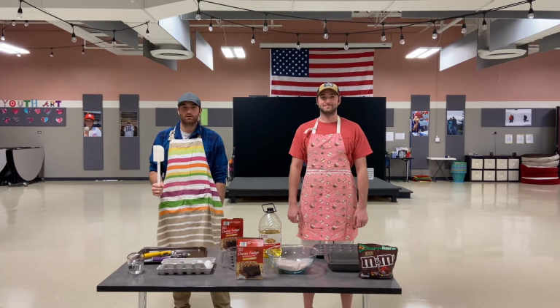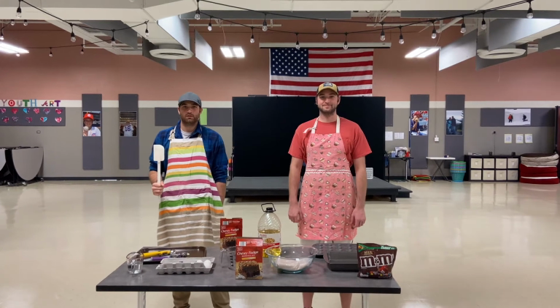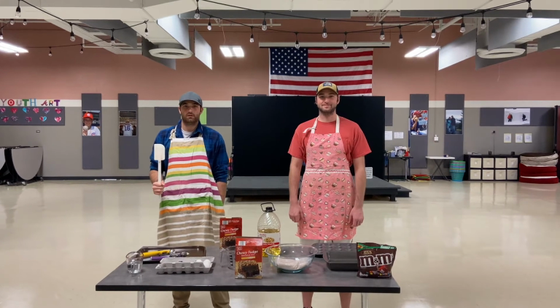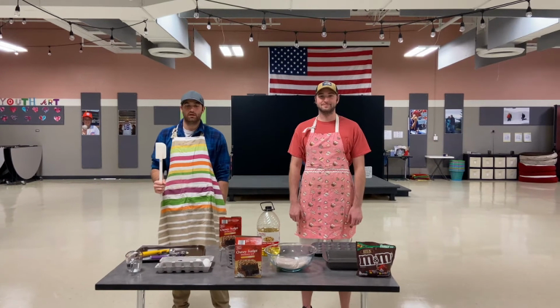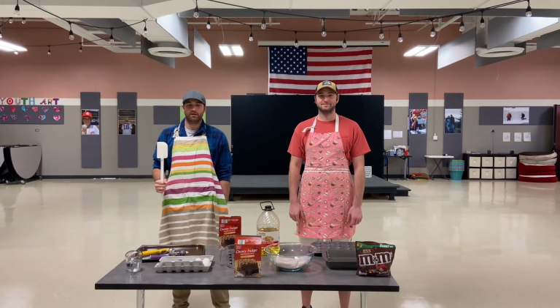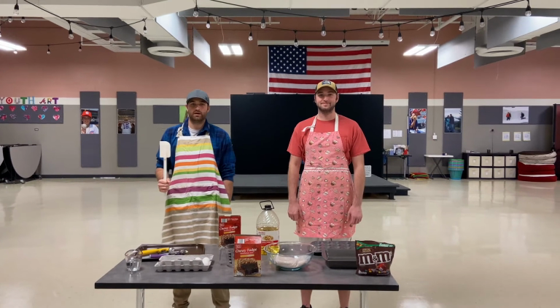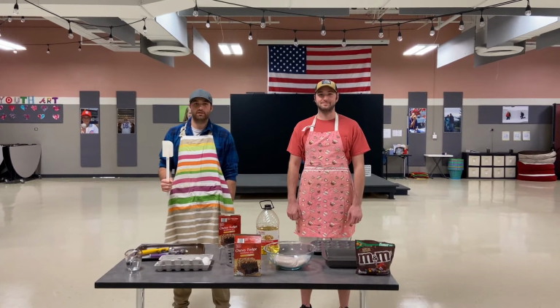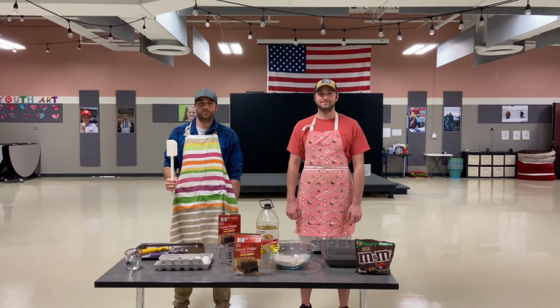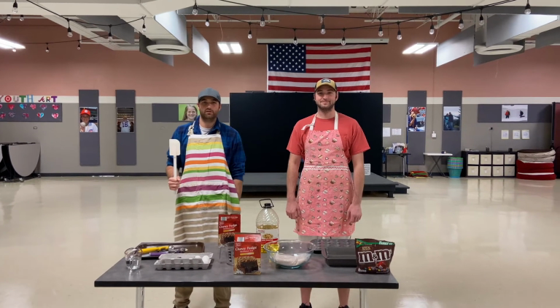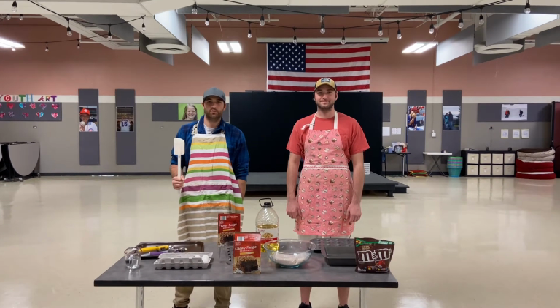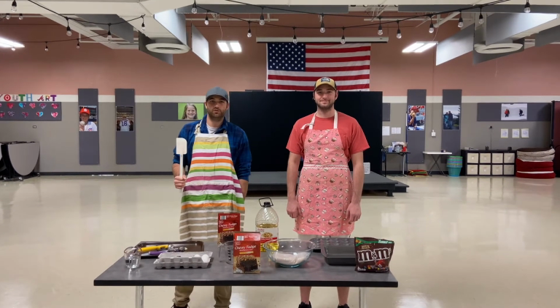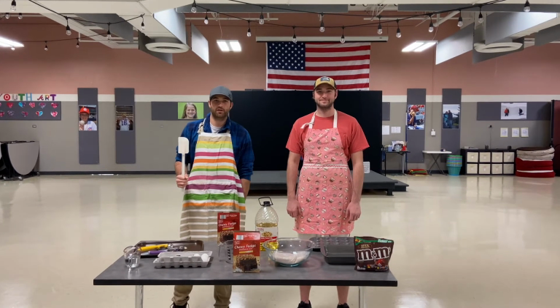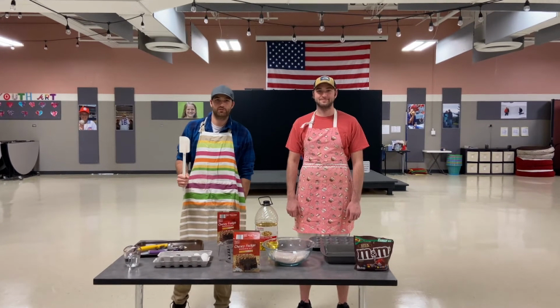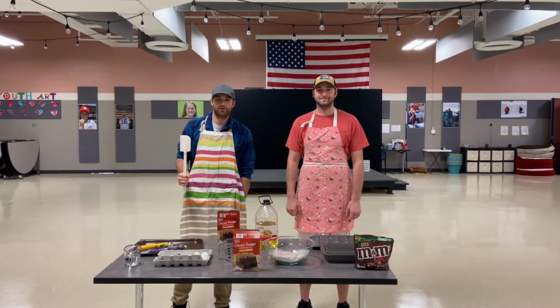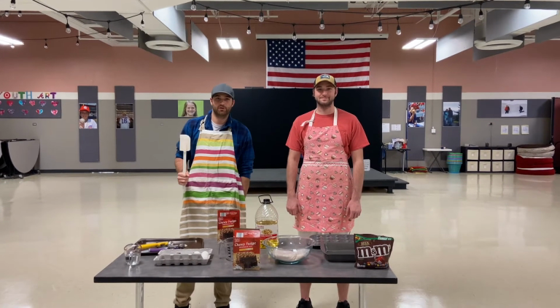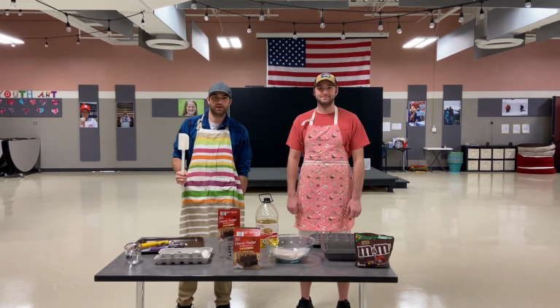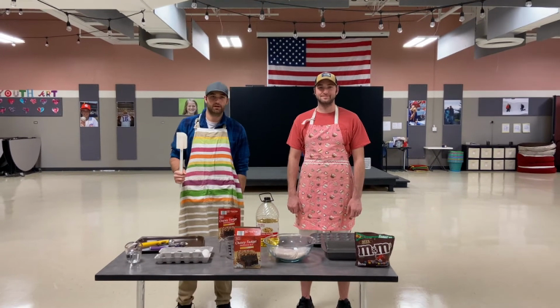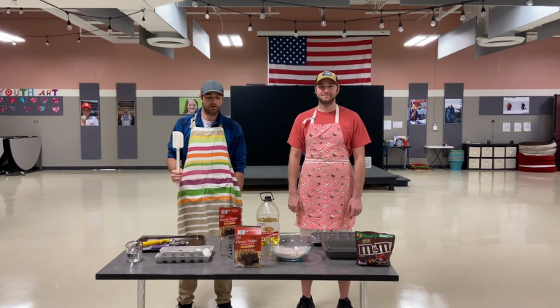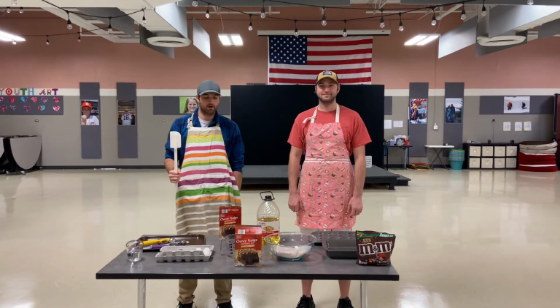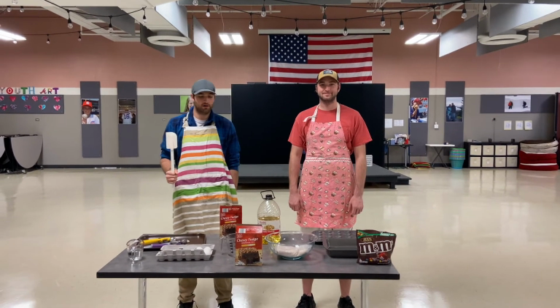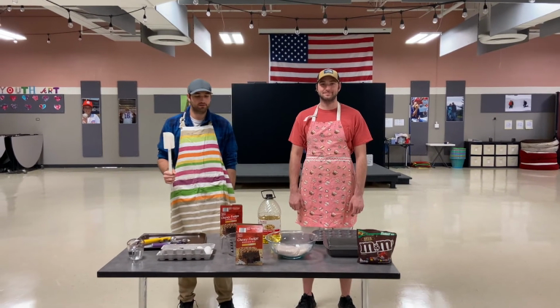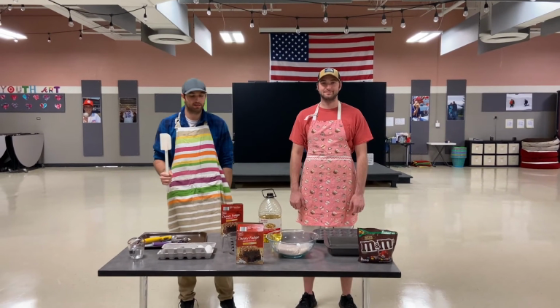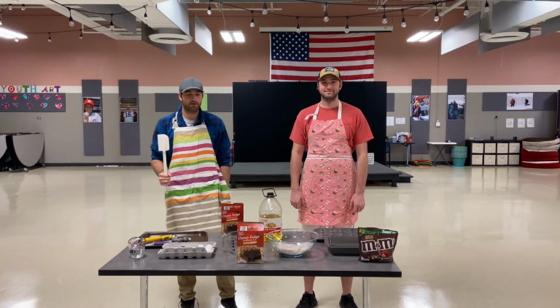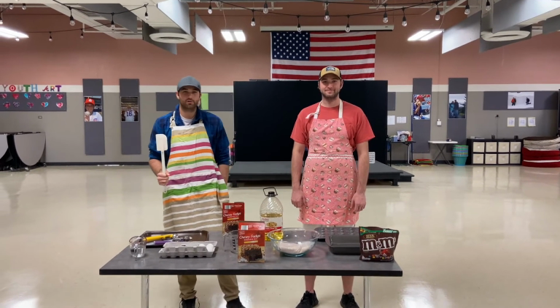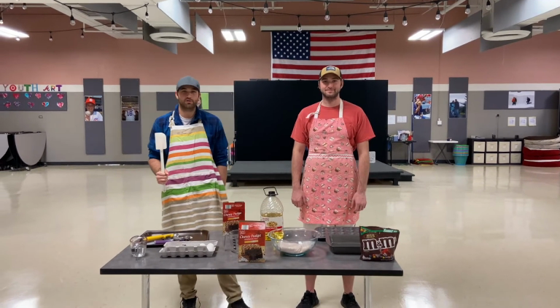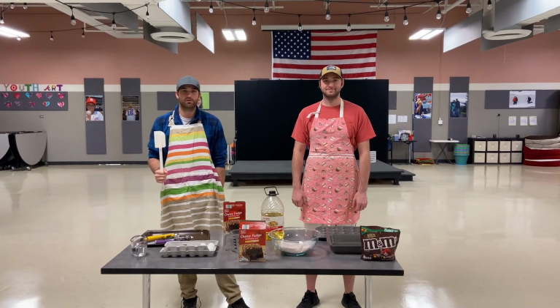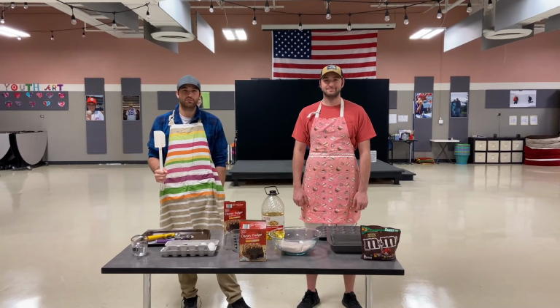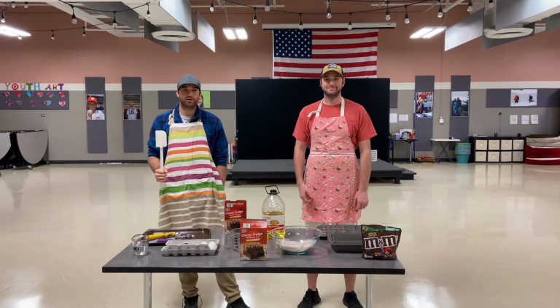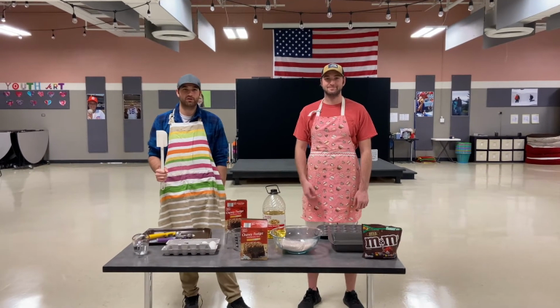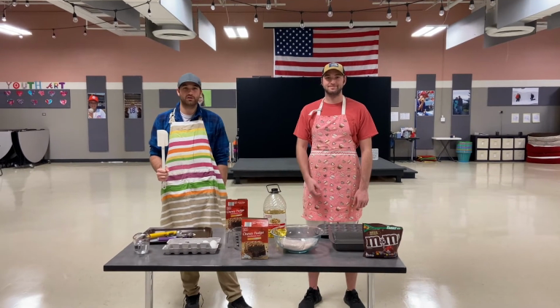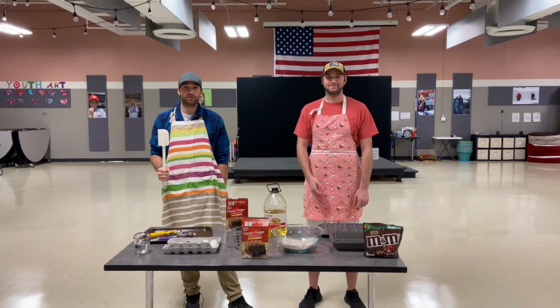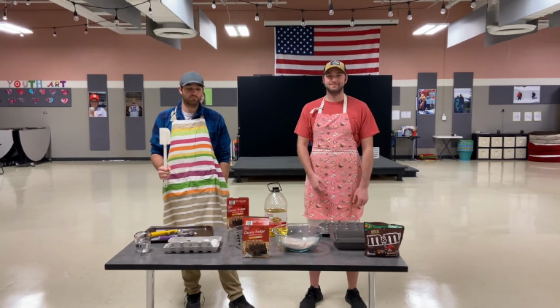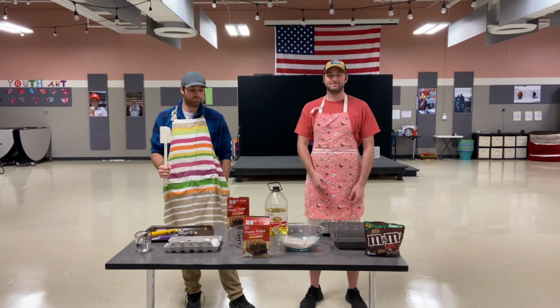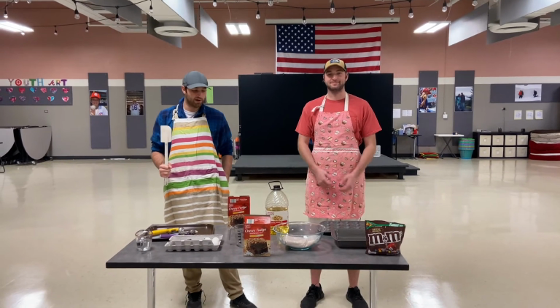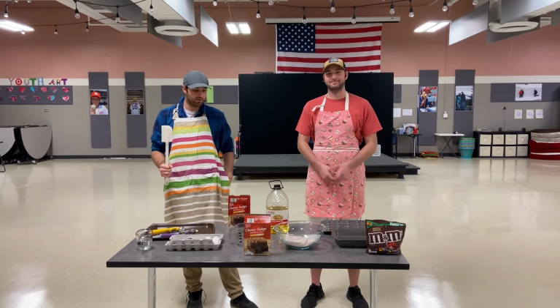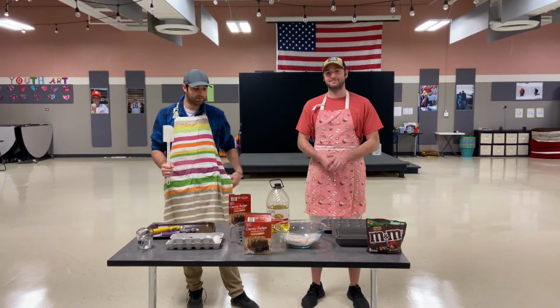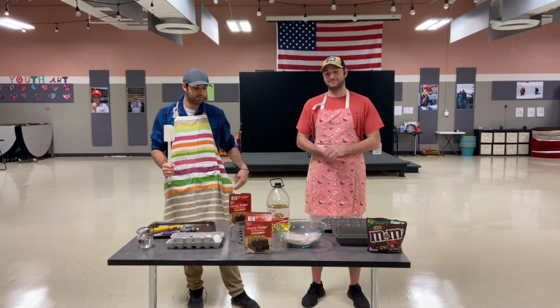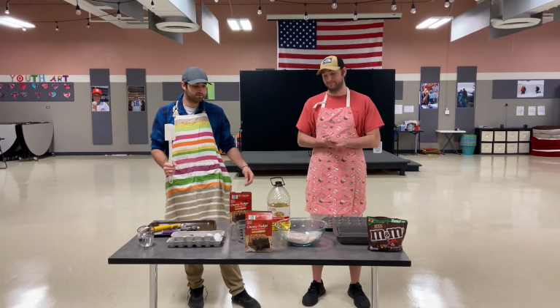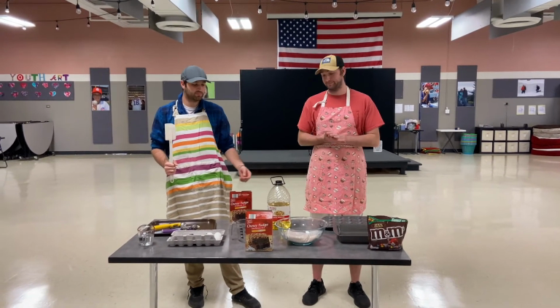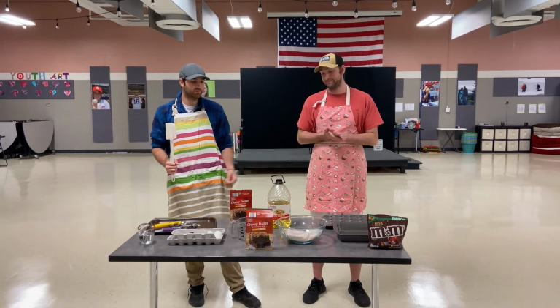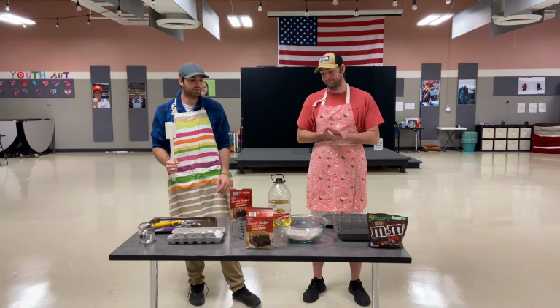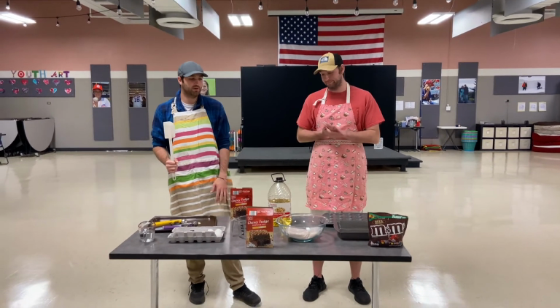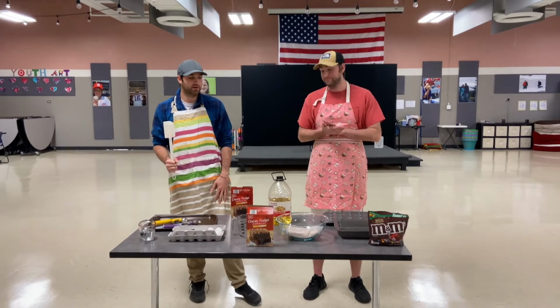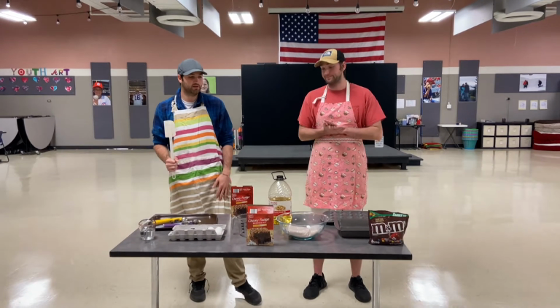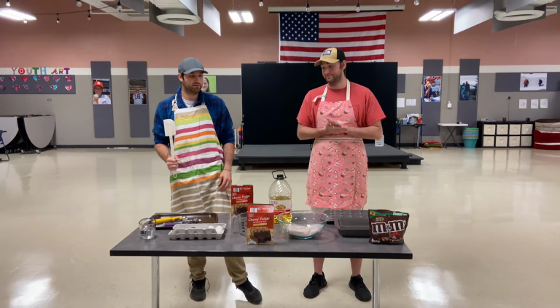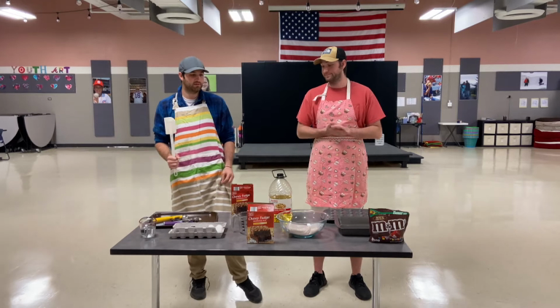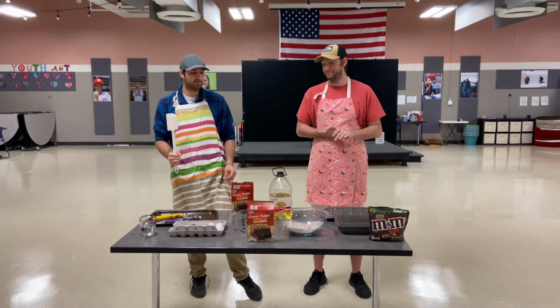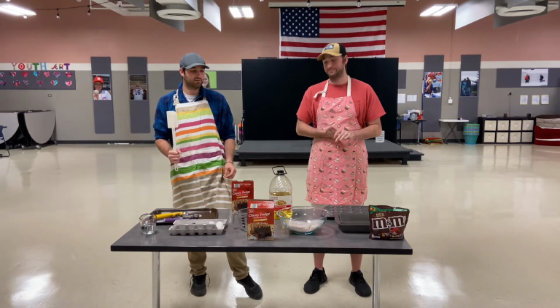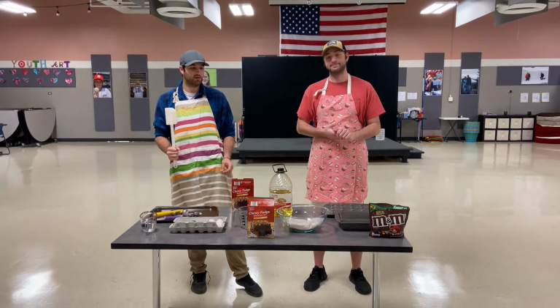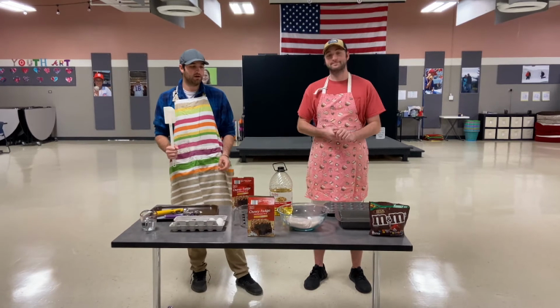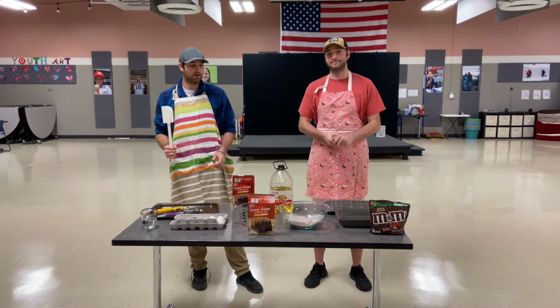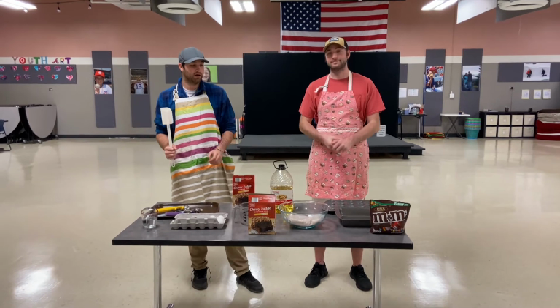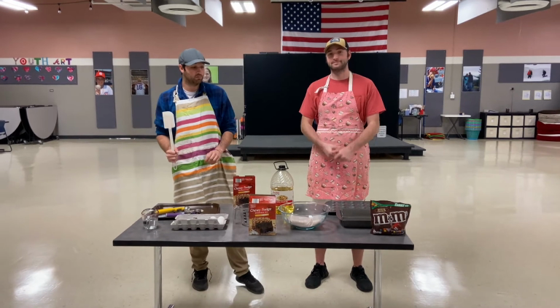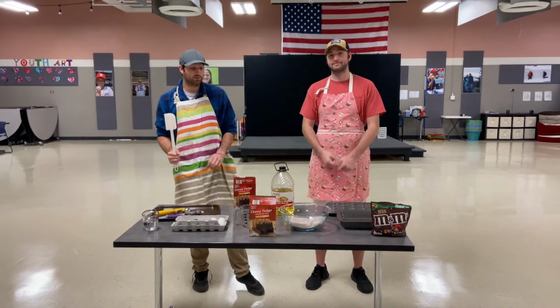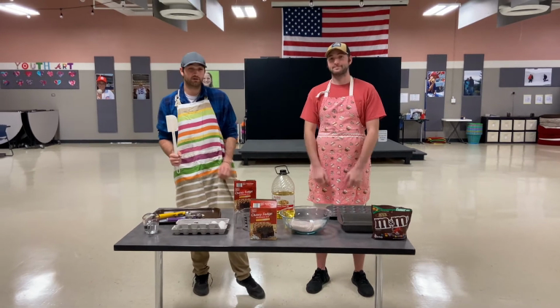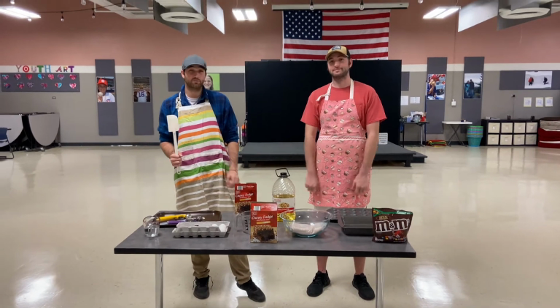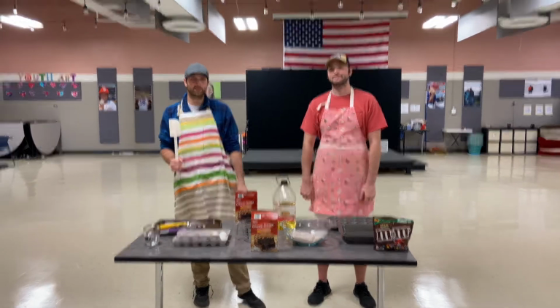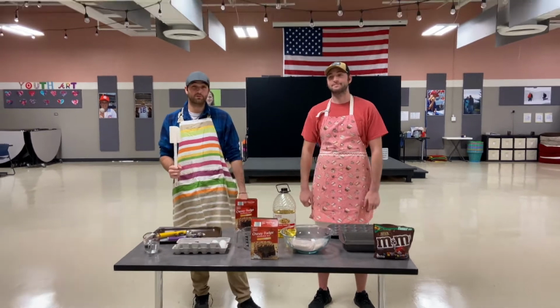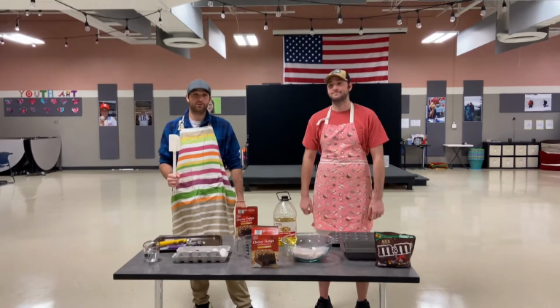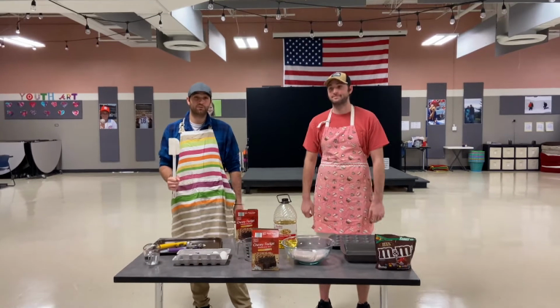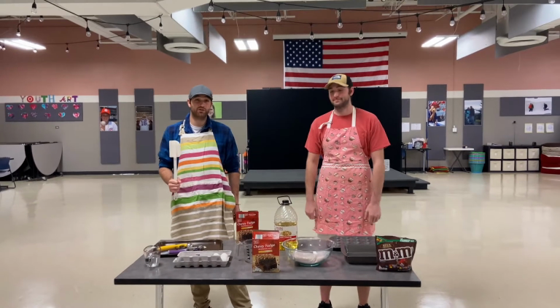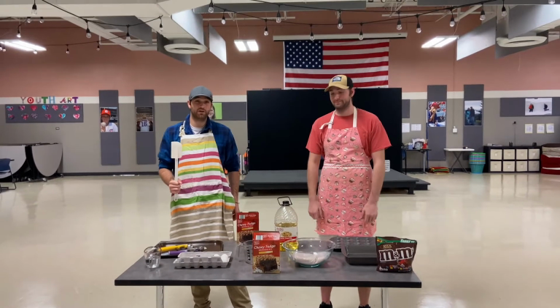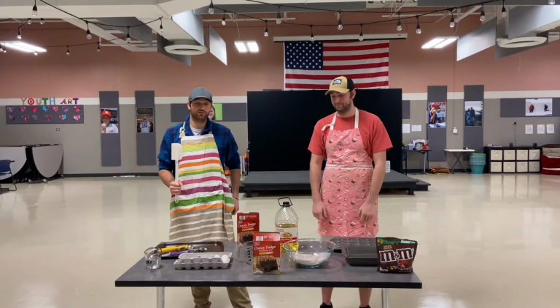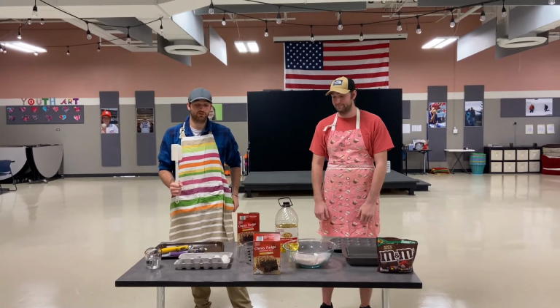Hey guys, Ustaff here again. Today we're going to be cooking brownies, but we're gonna make a few changes.